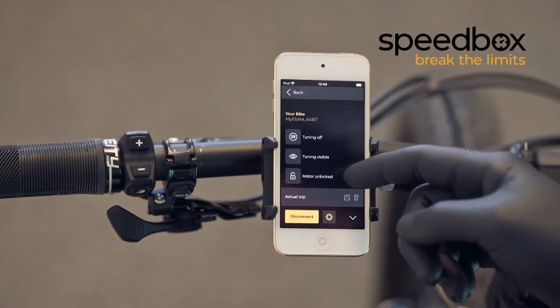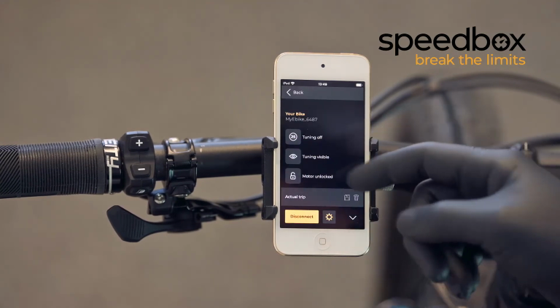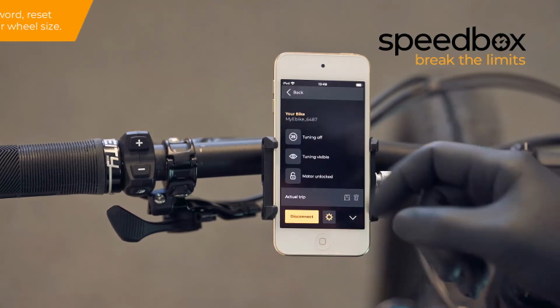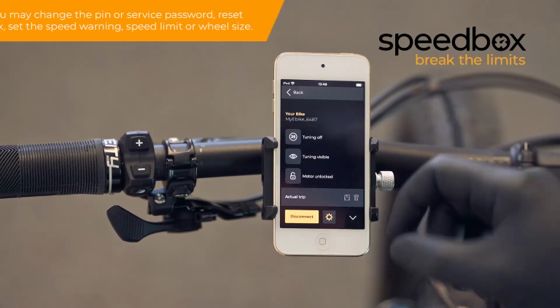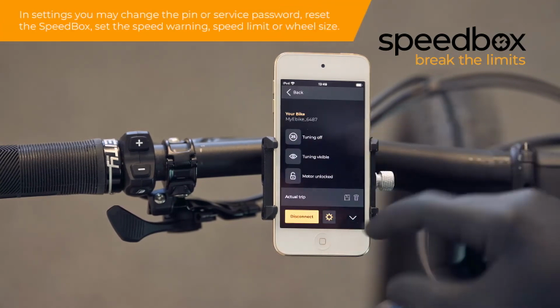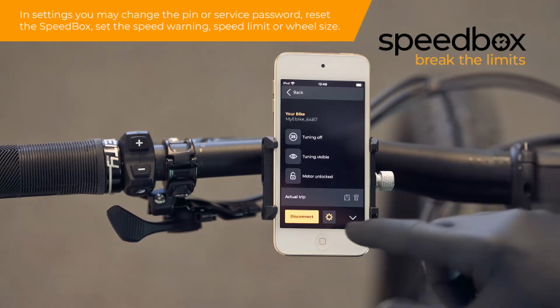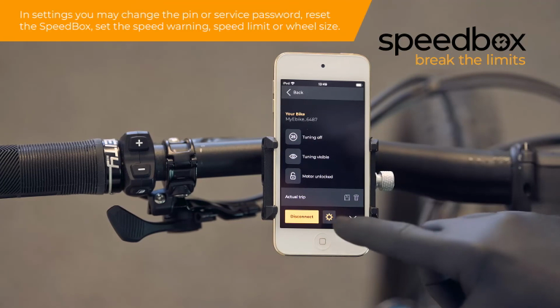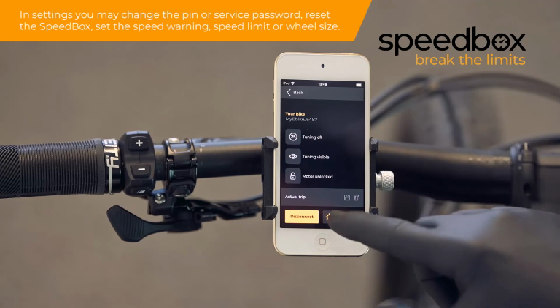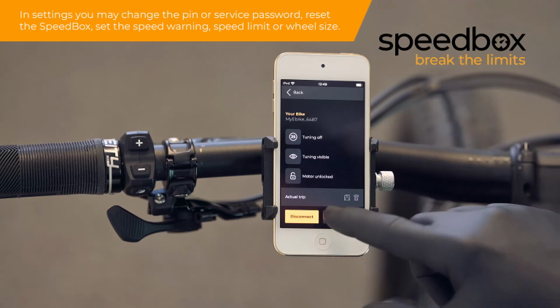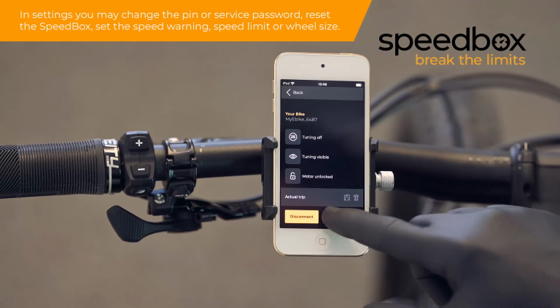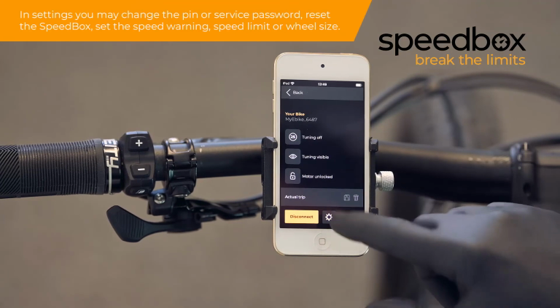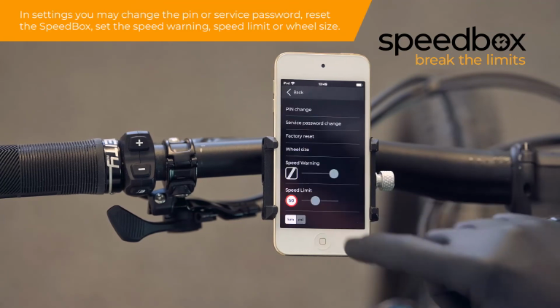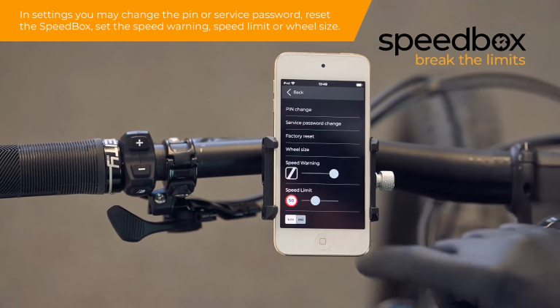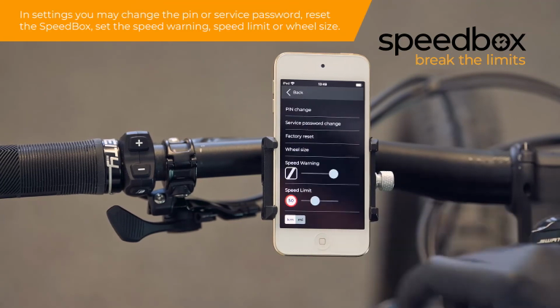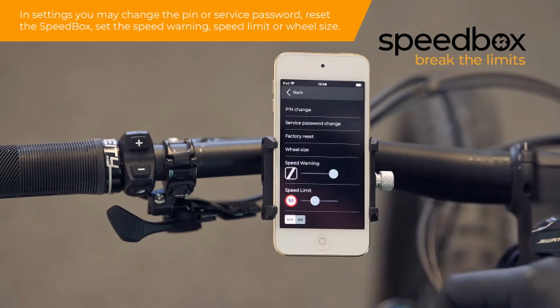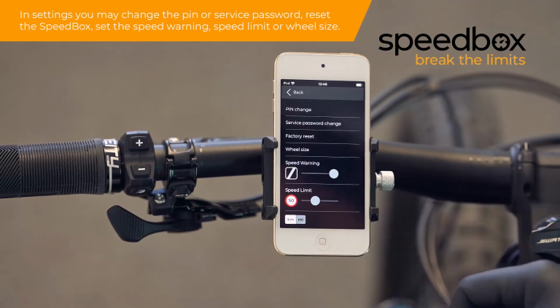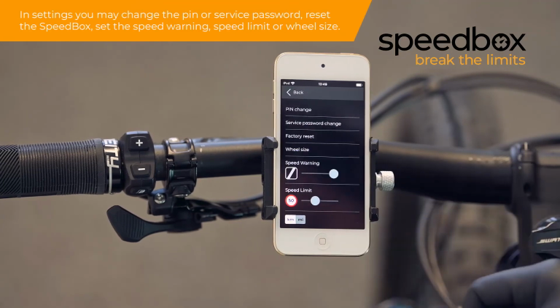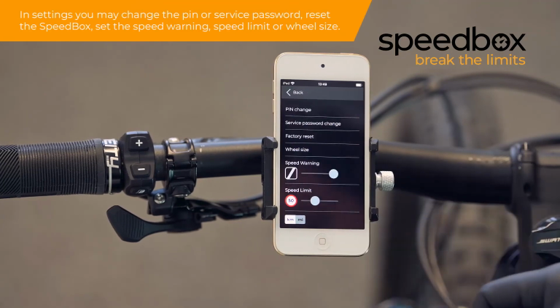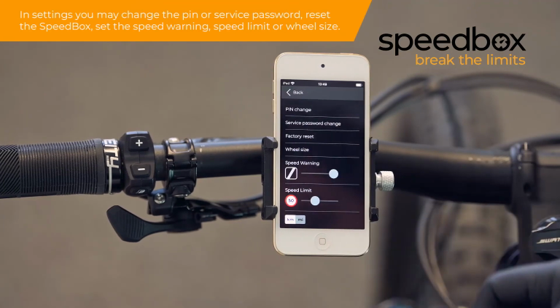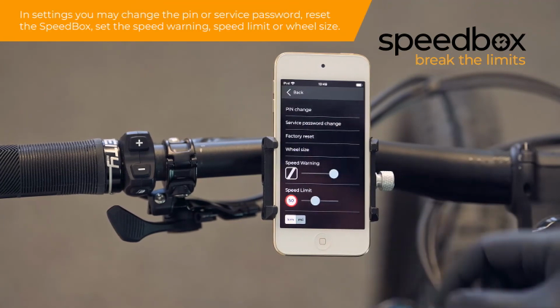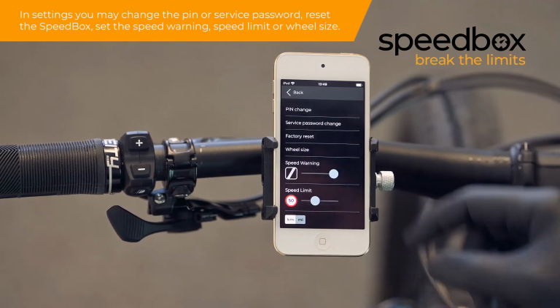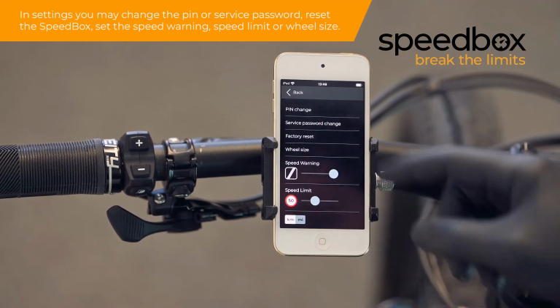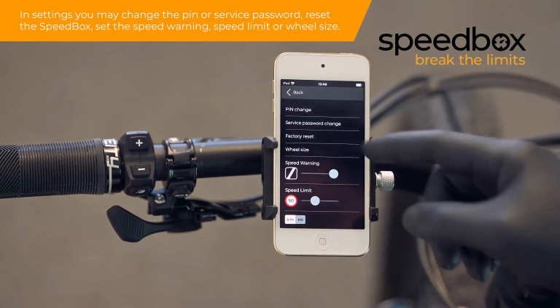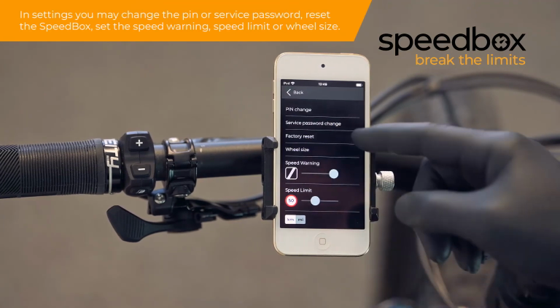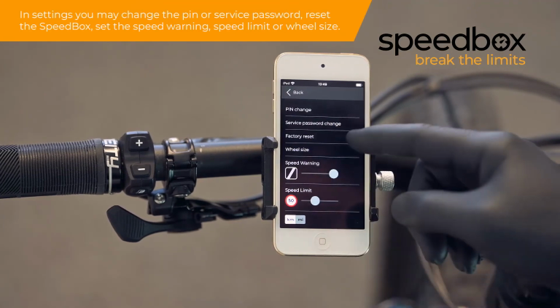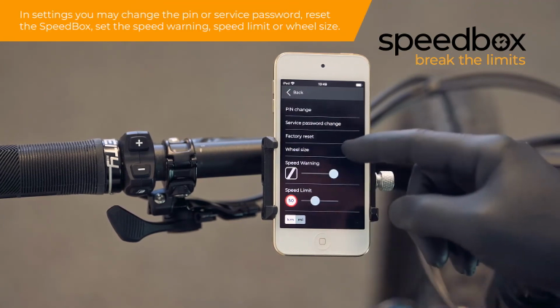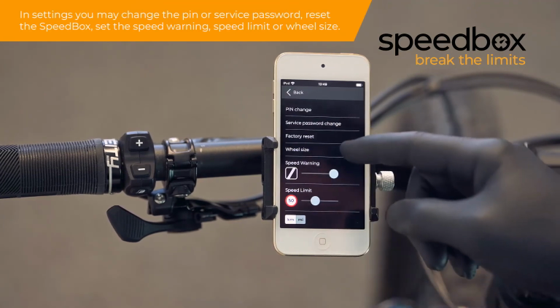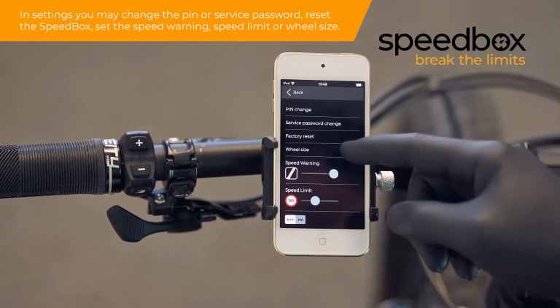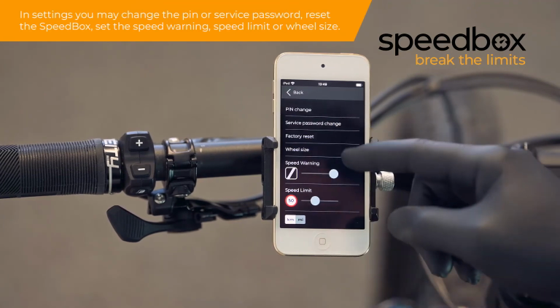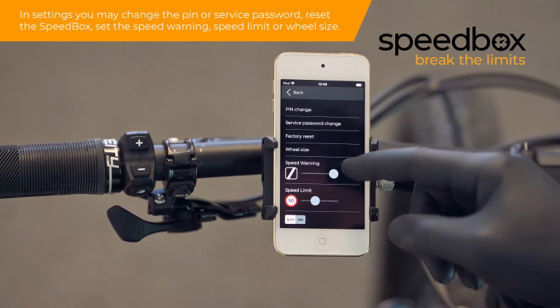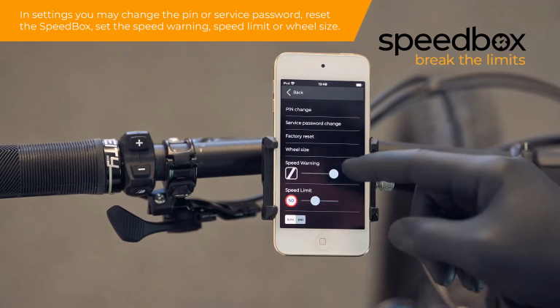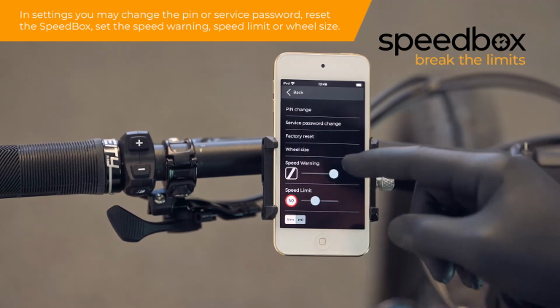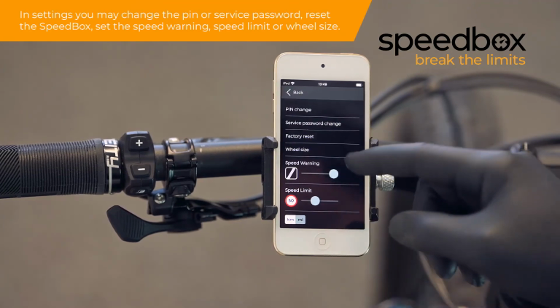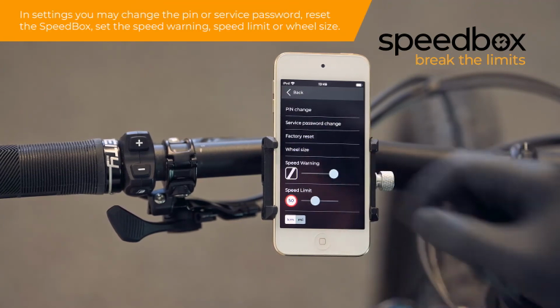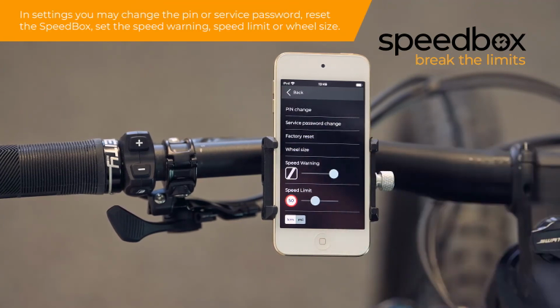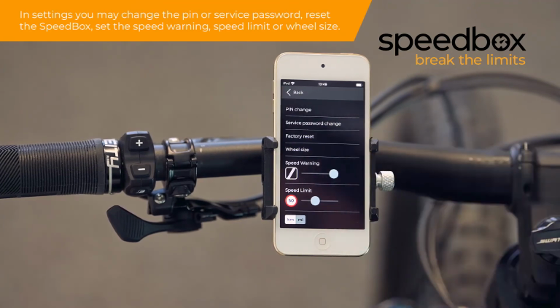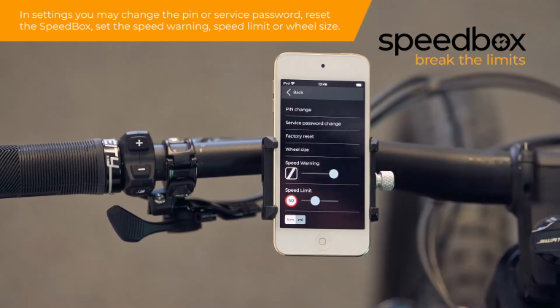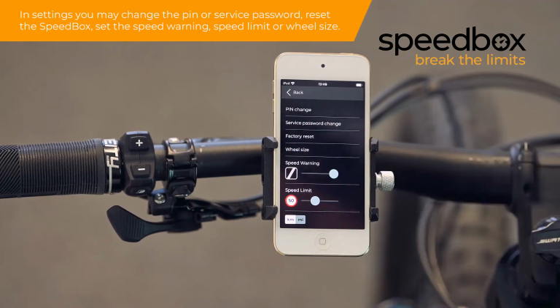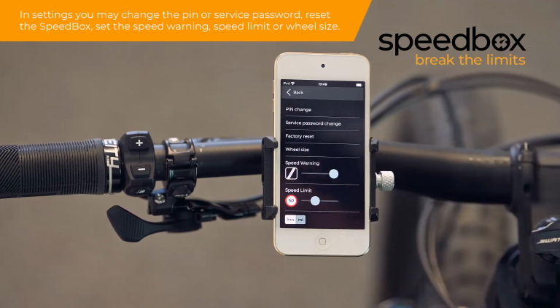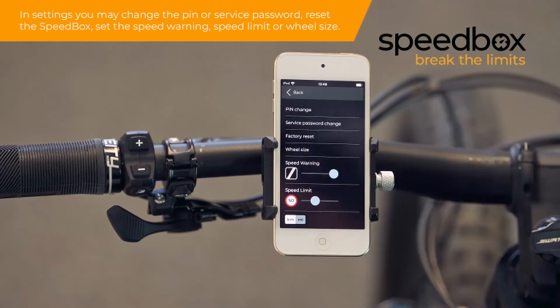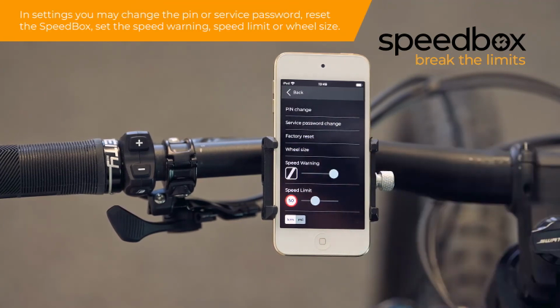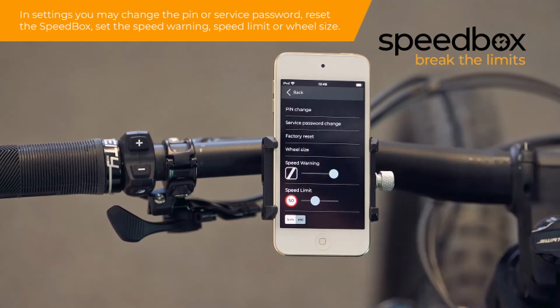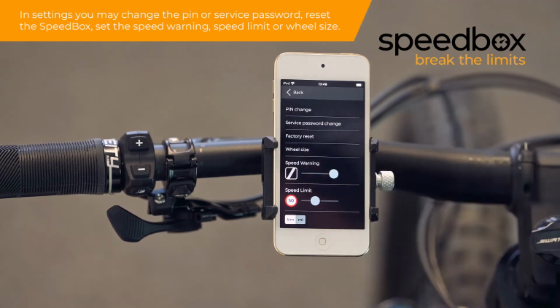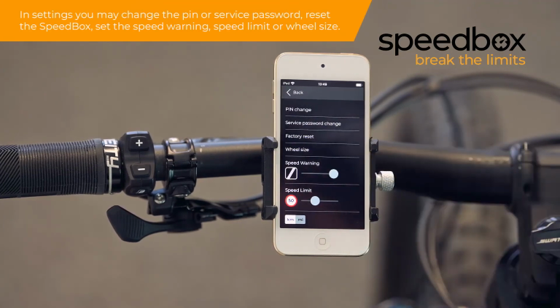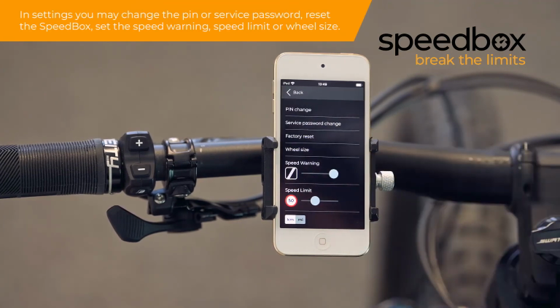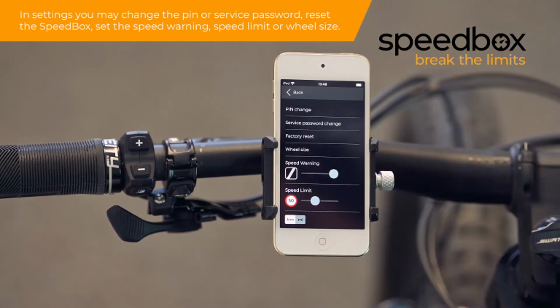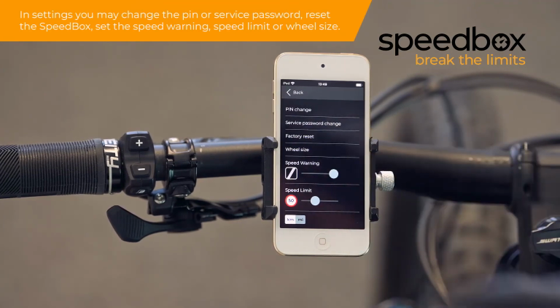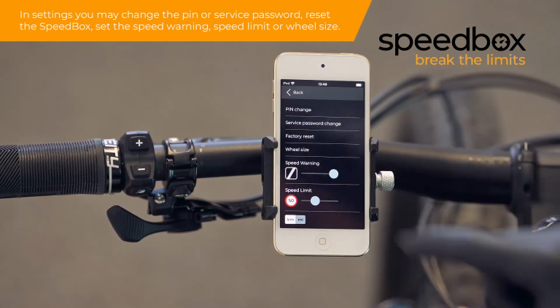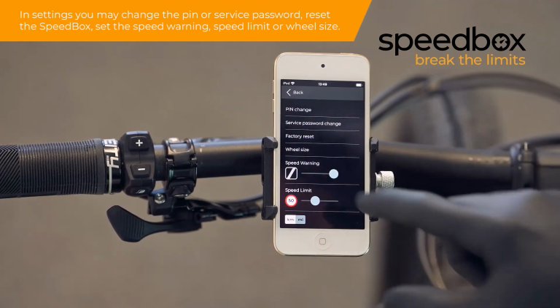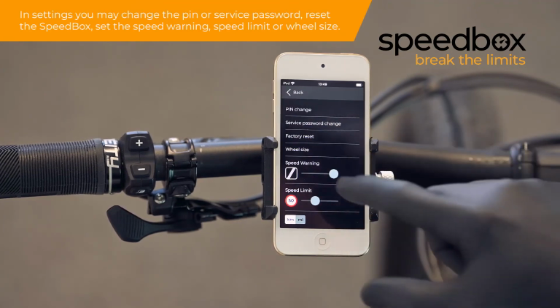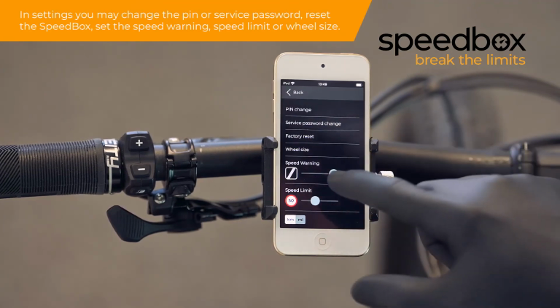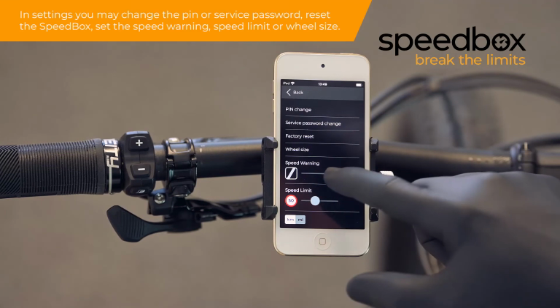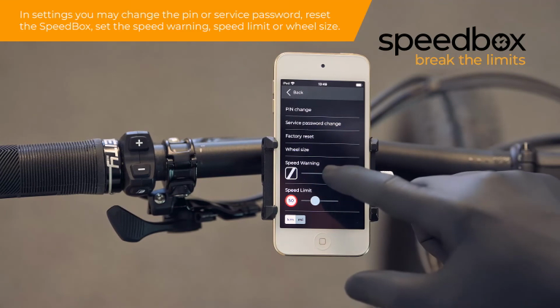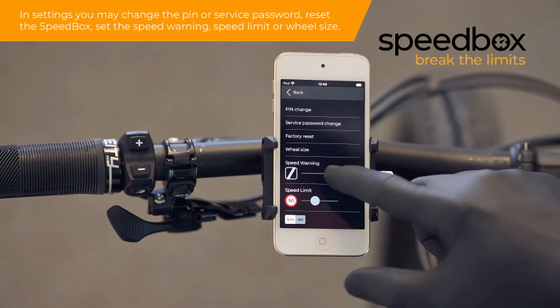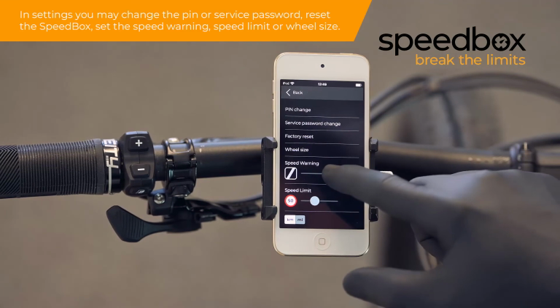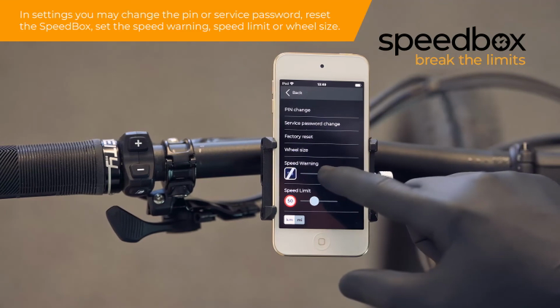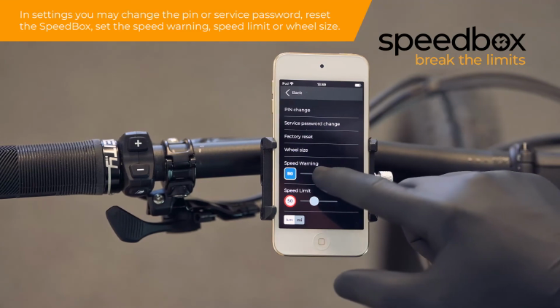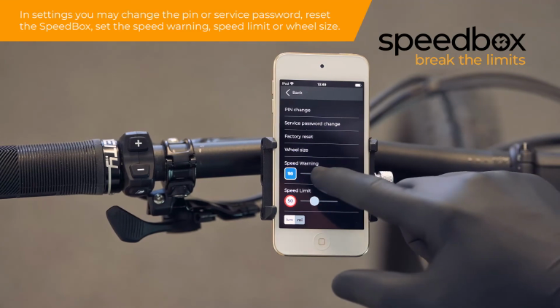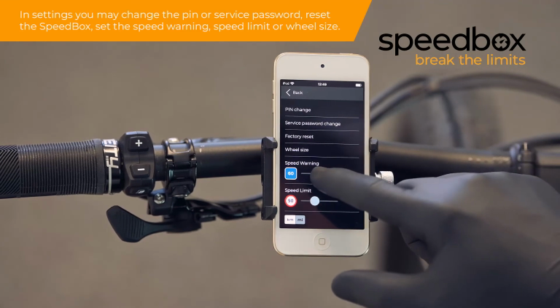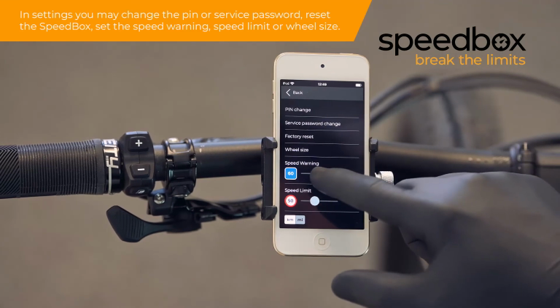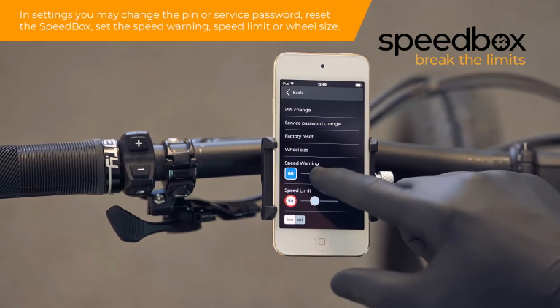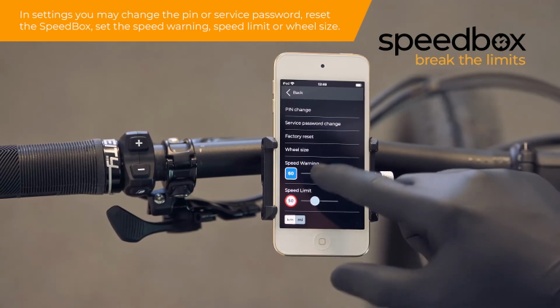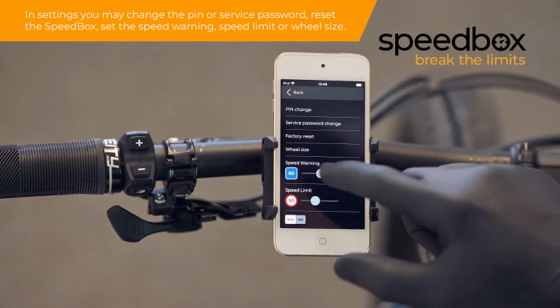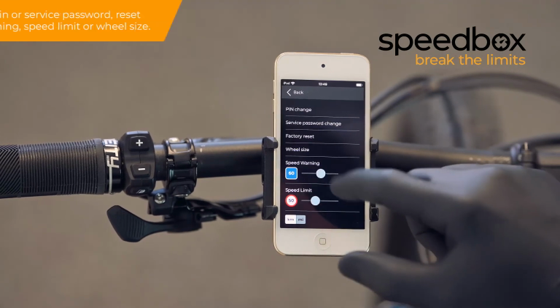In settings you may change the PIN or service password, reset the Speedbox, set the speed warning, speed limit, or wheel size.